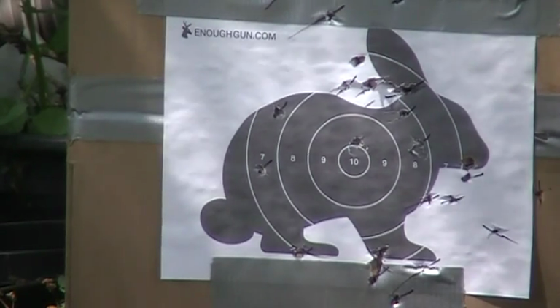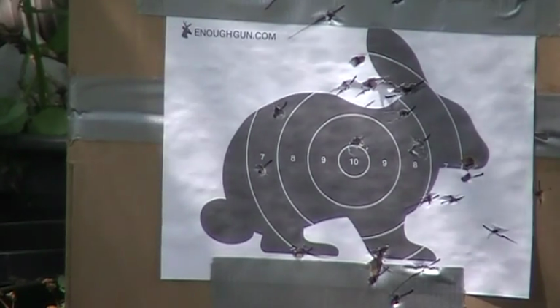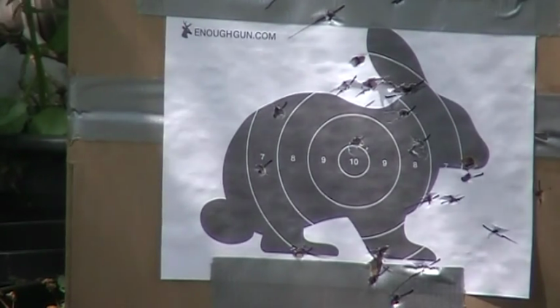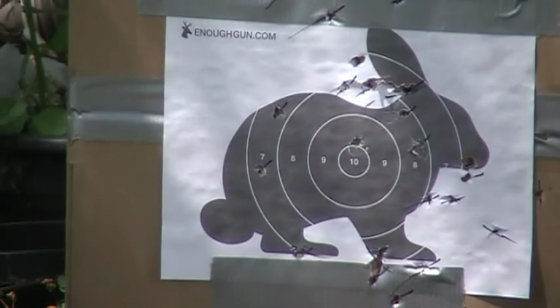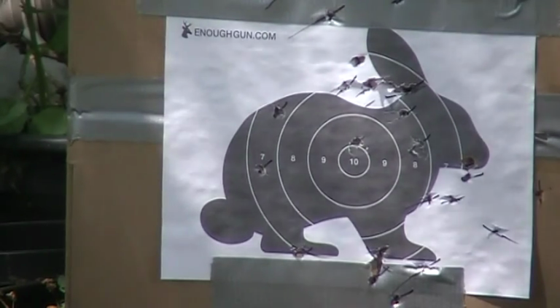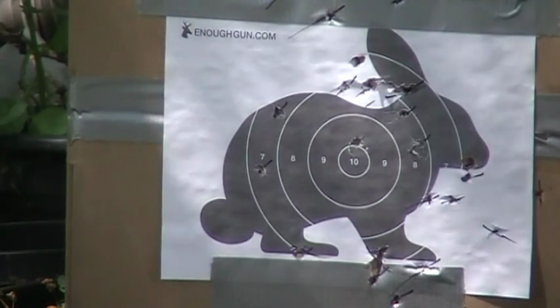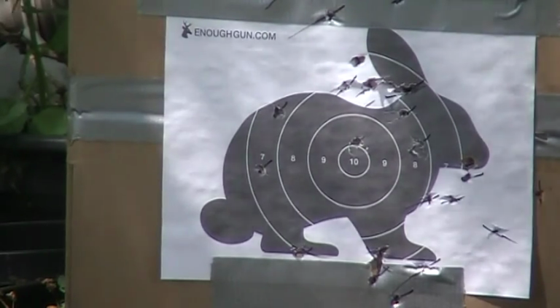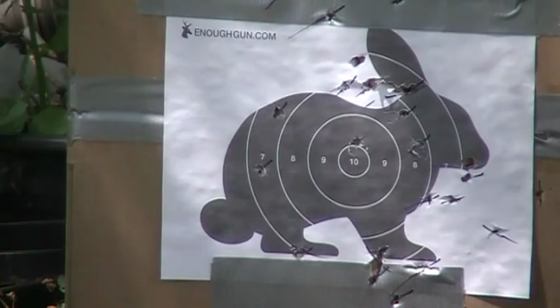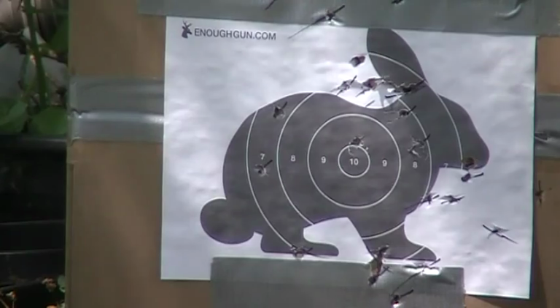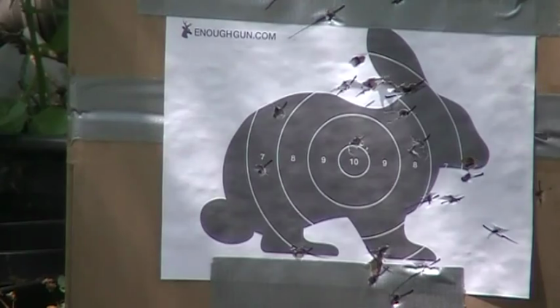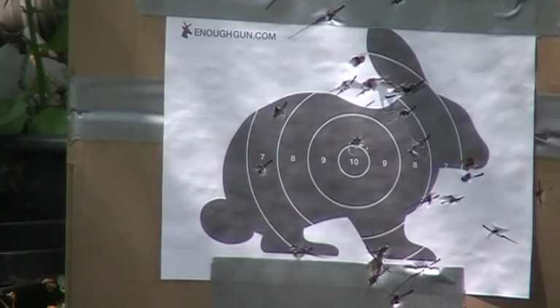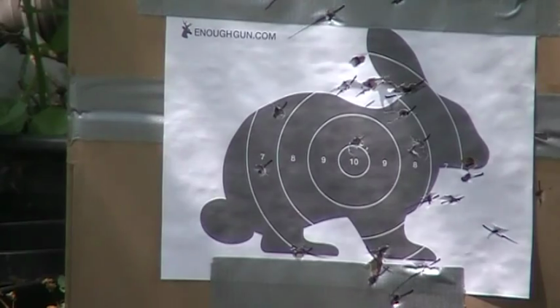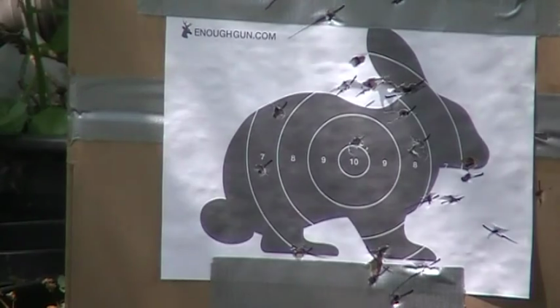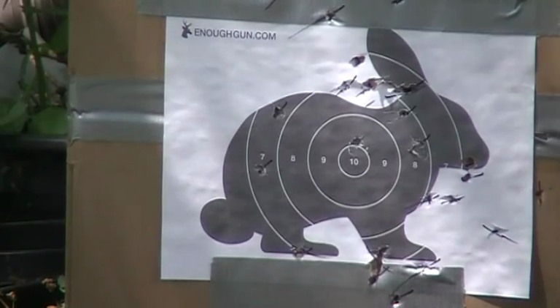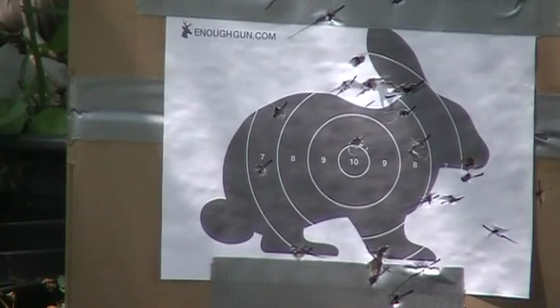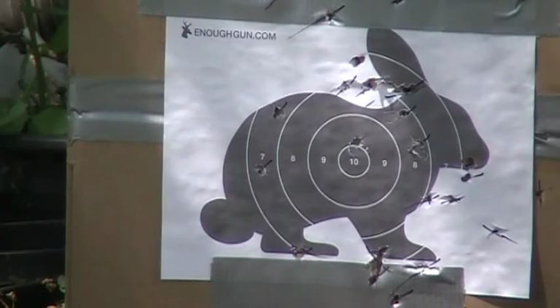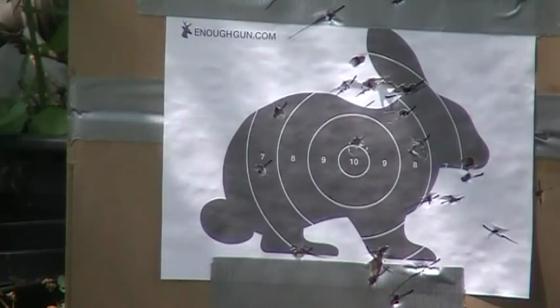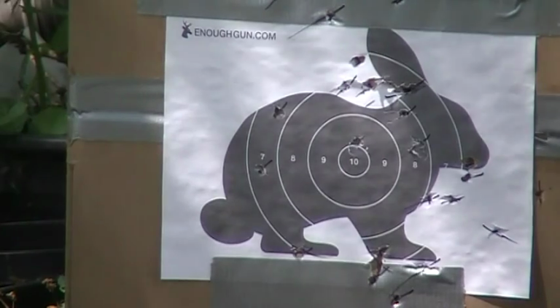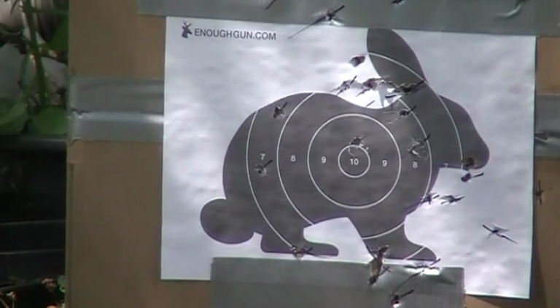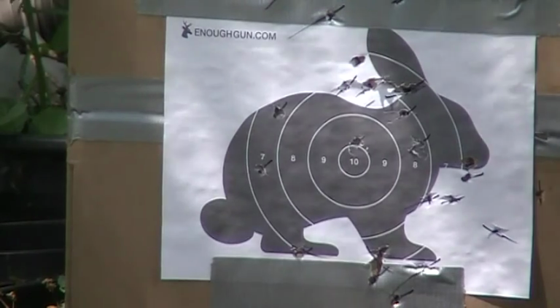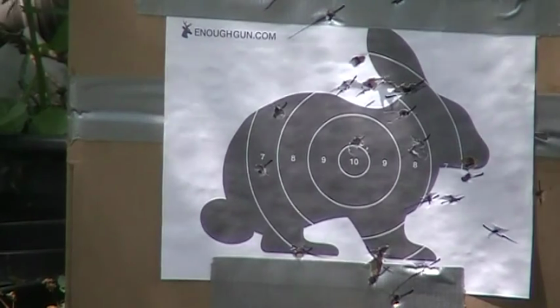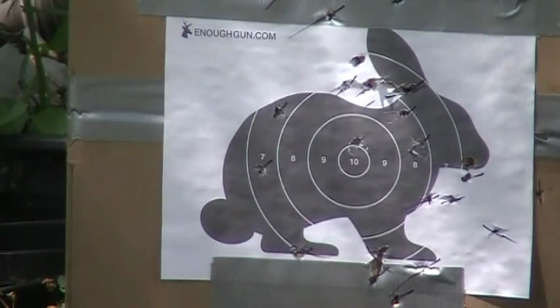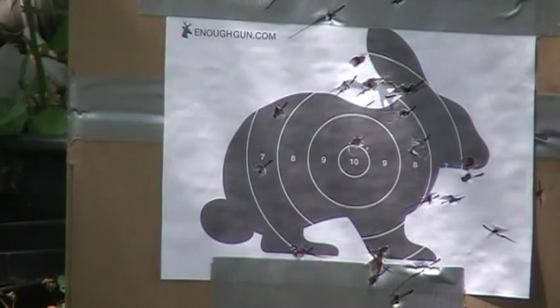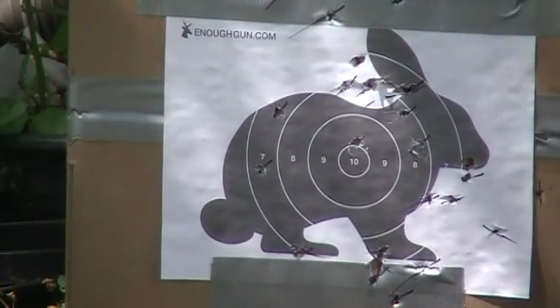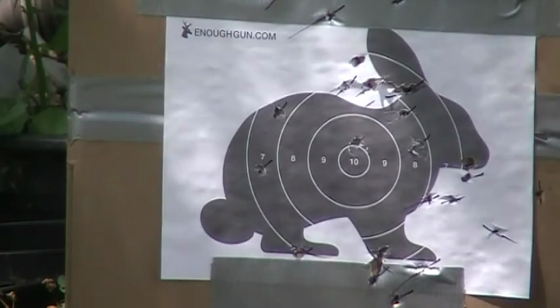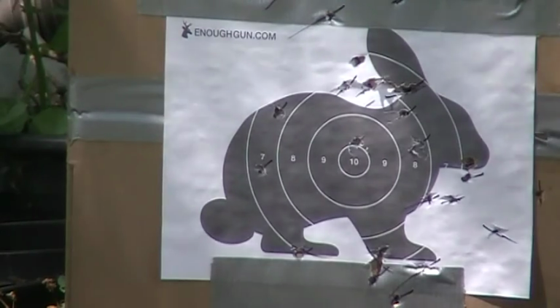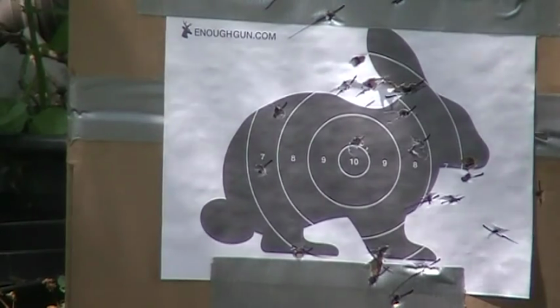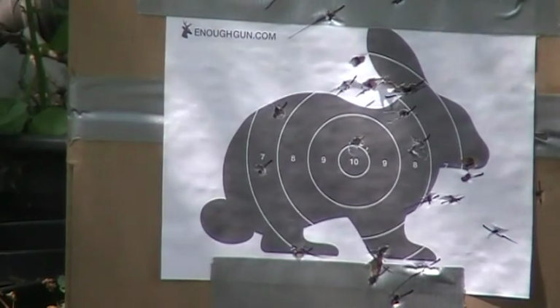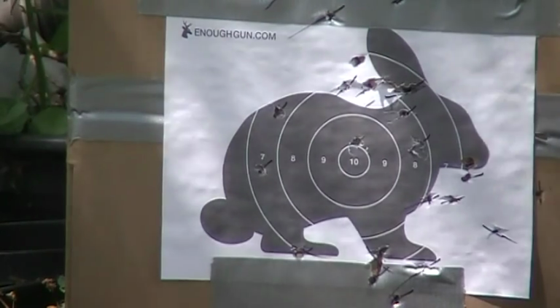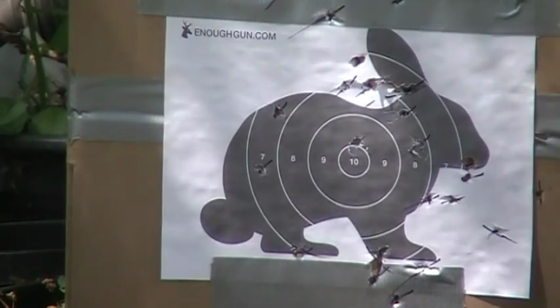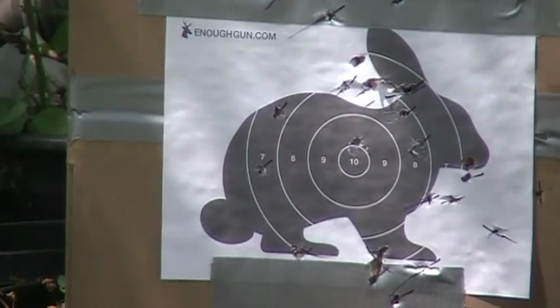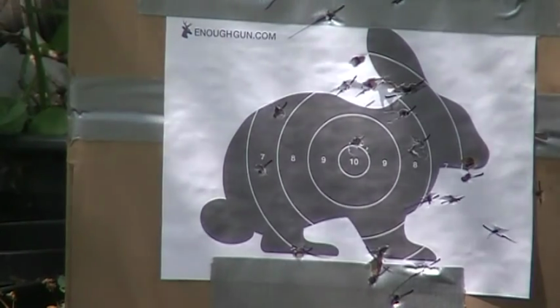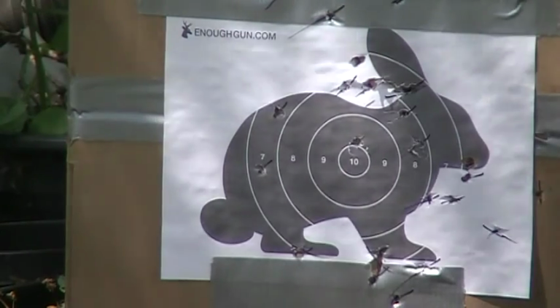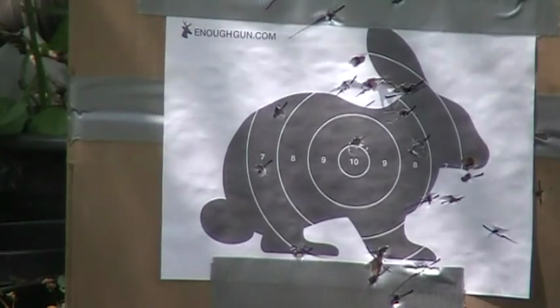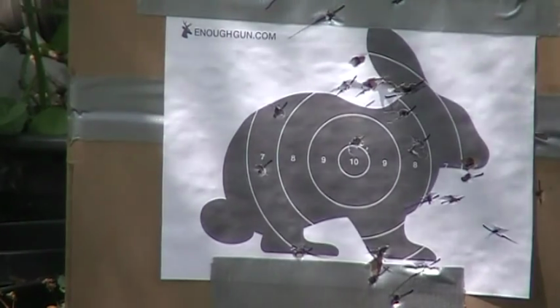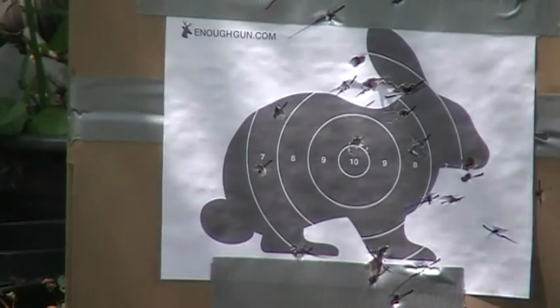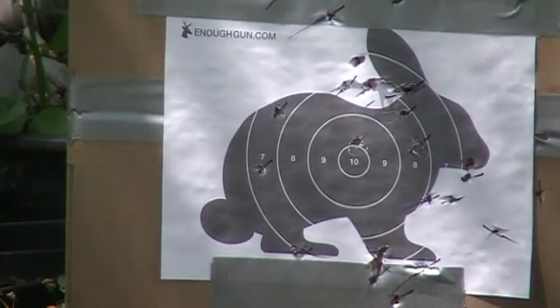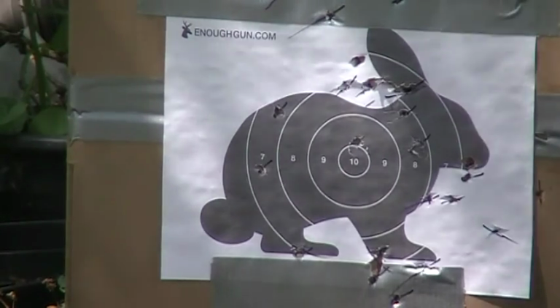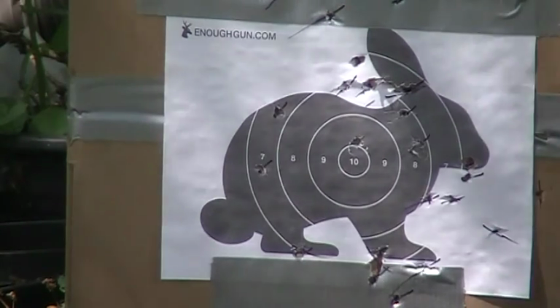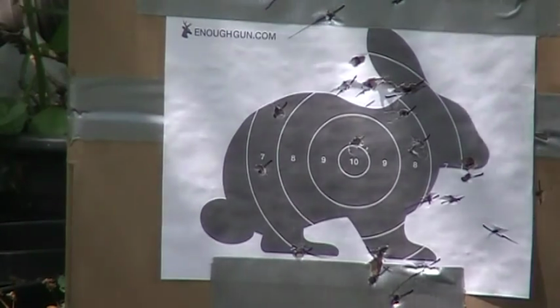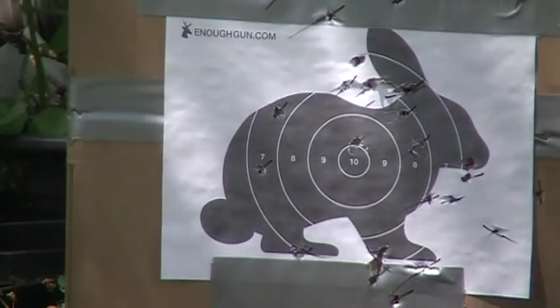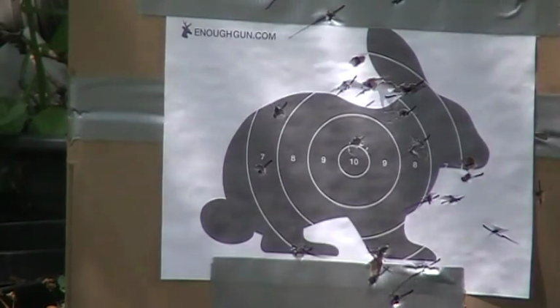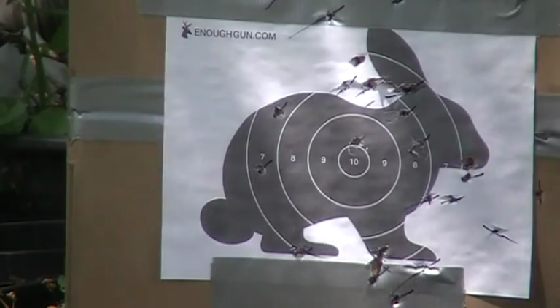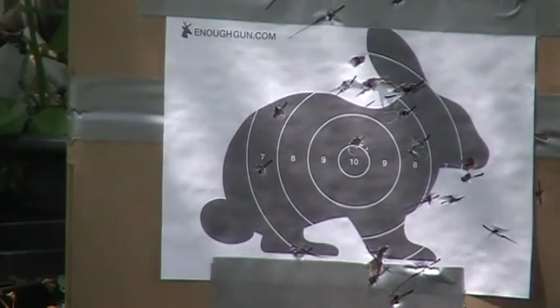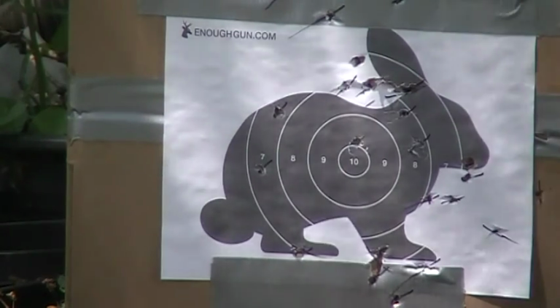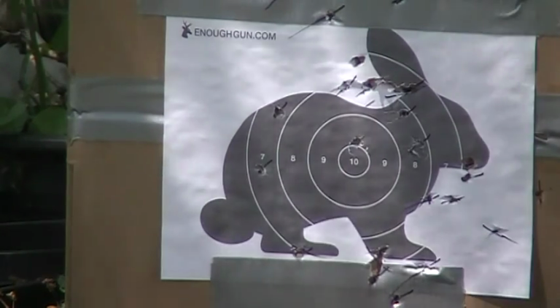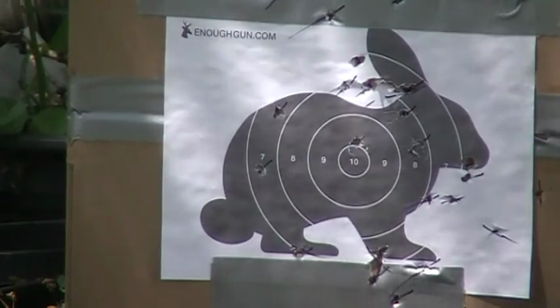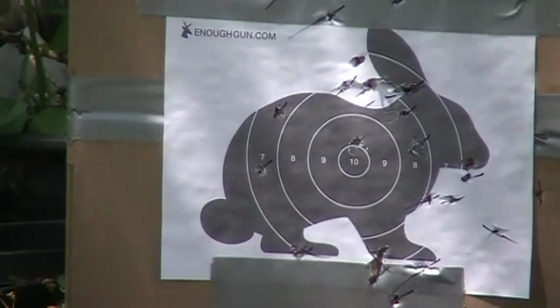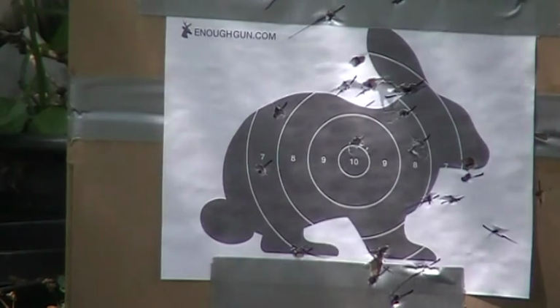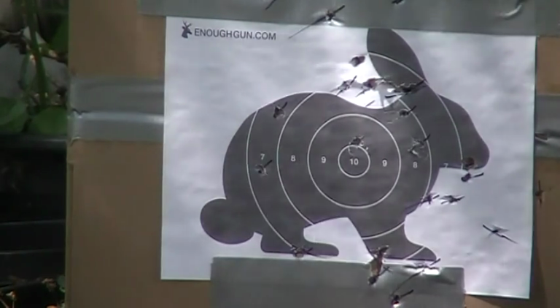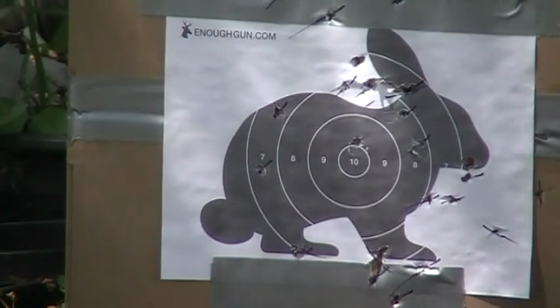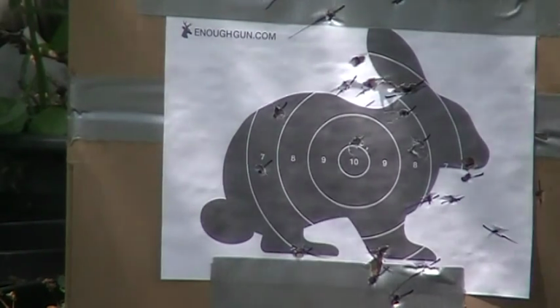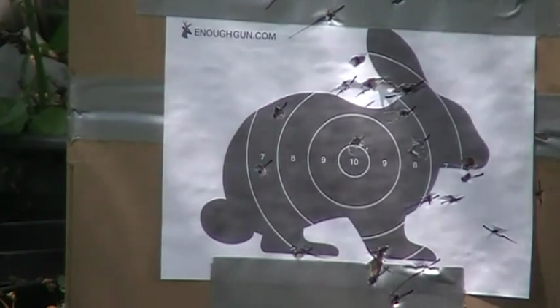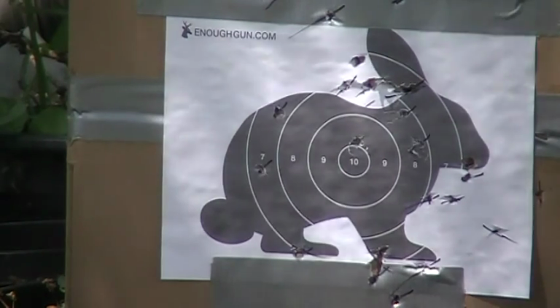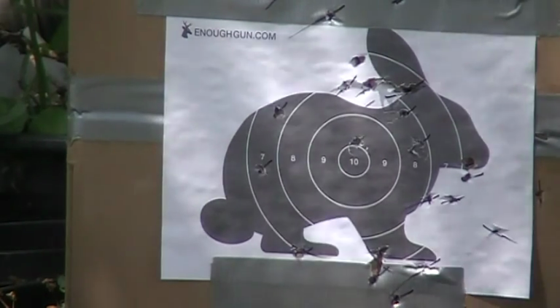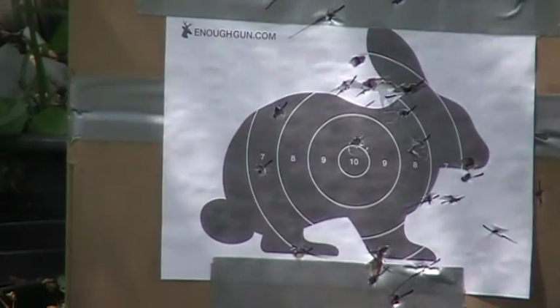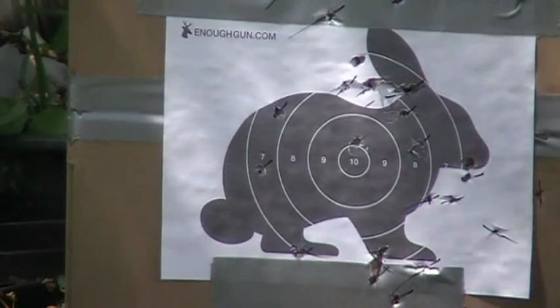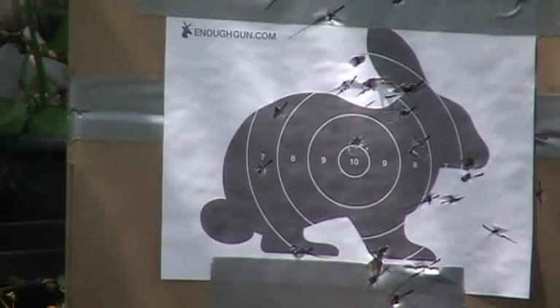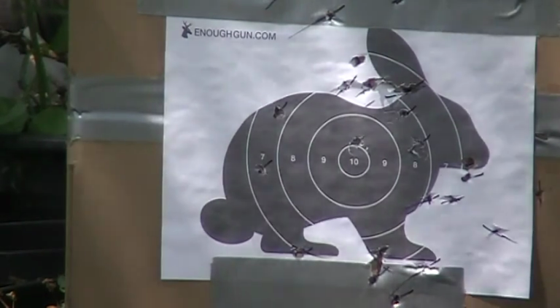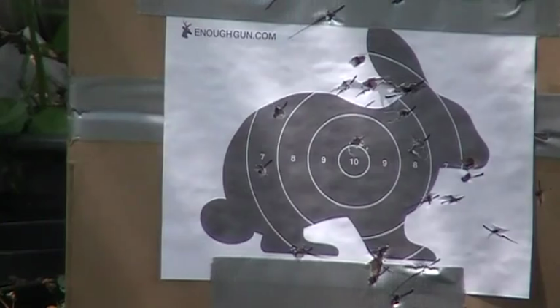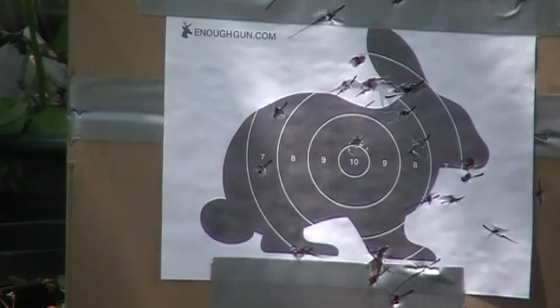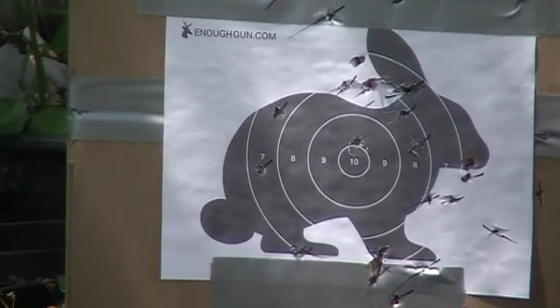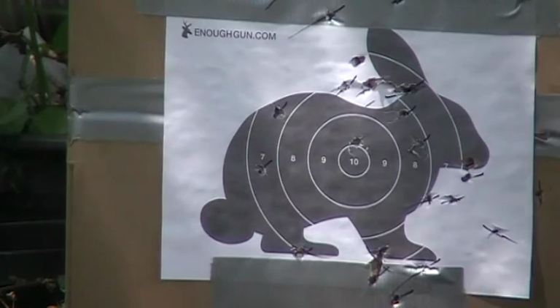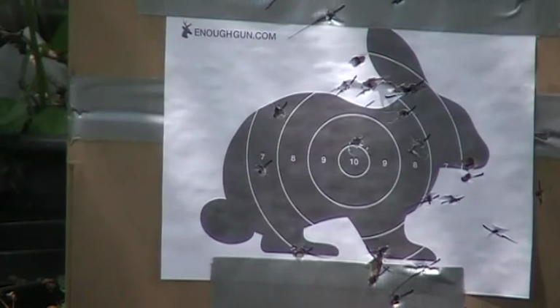I think that one — I think I missed that one guys. I don't think I even hit the rabbit target.